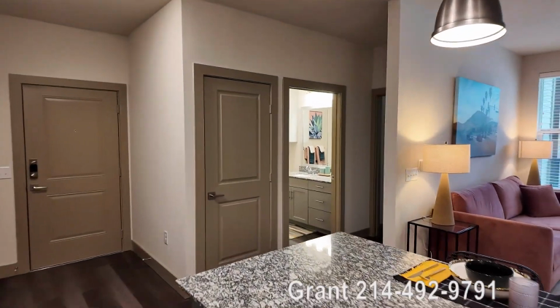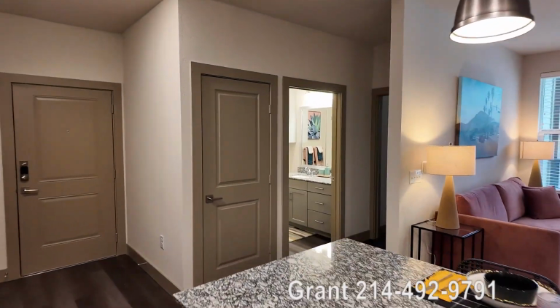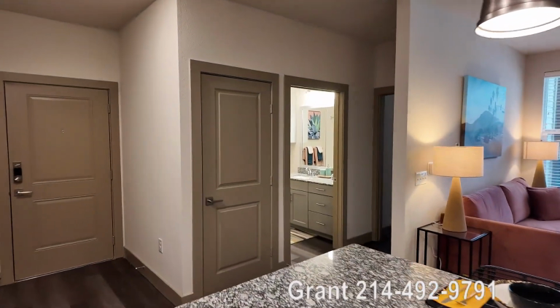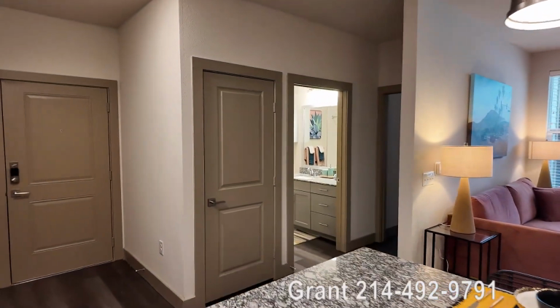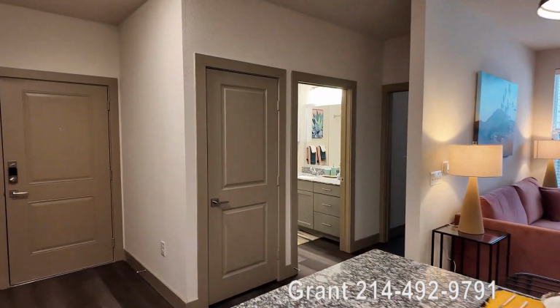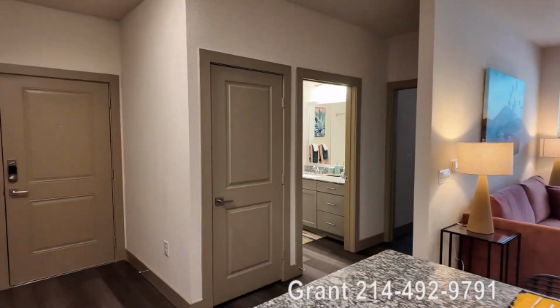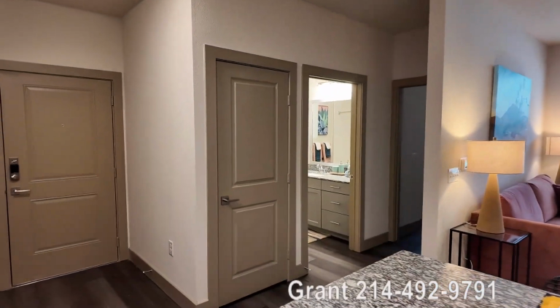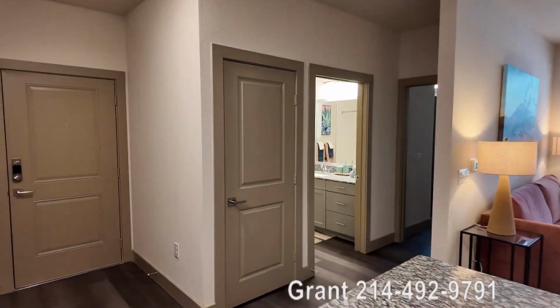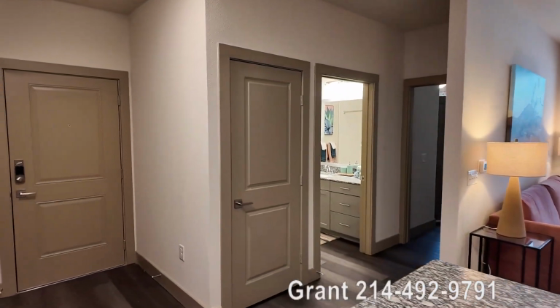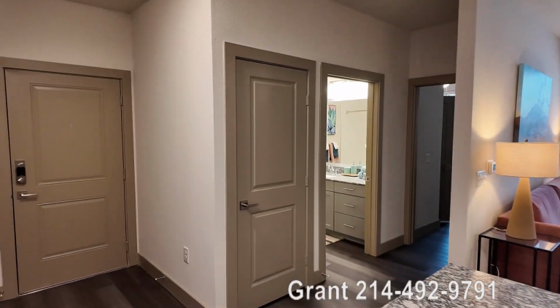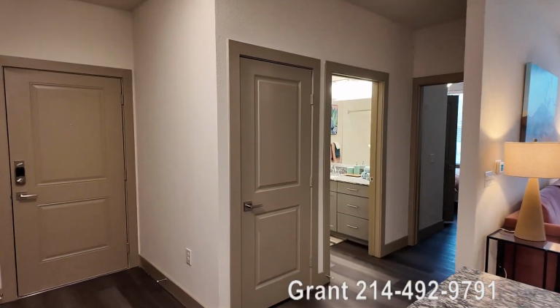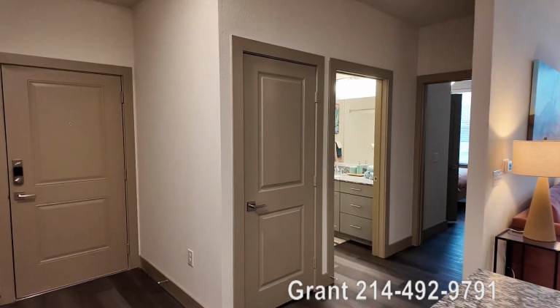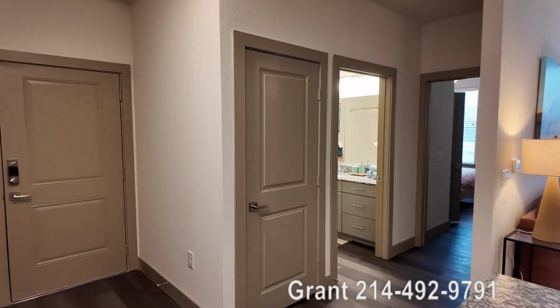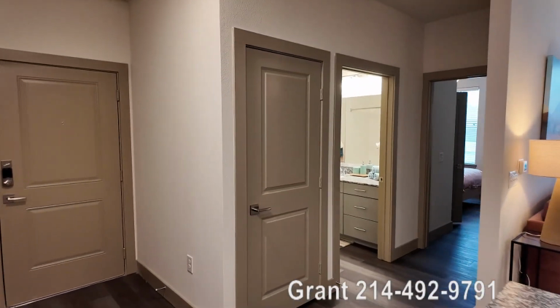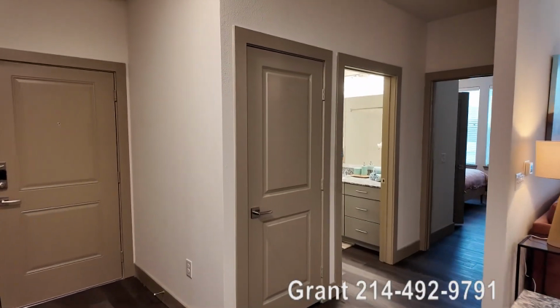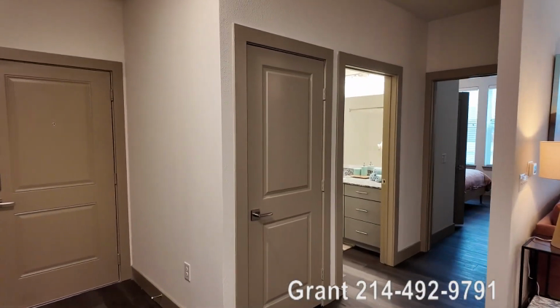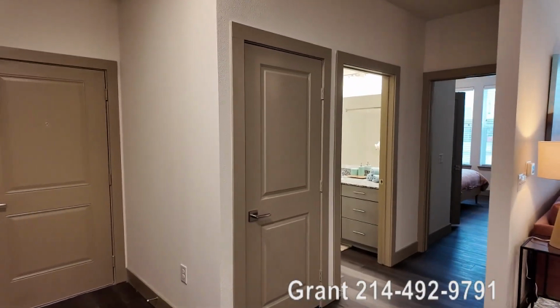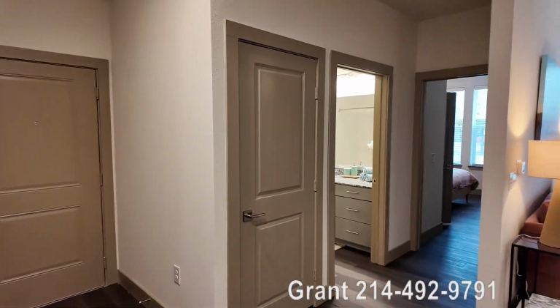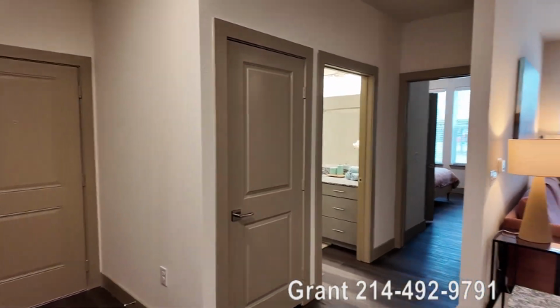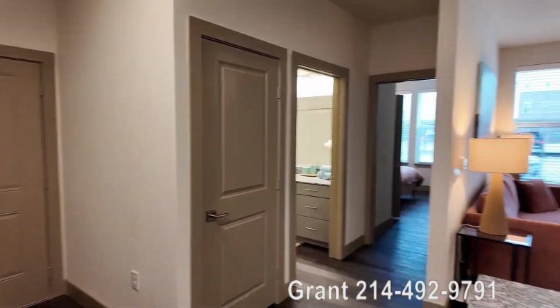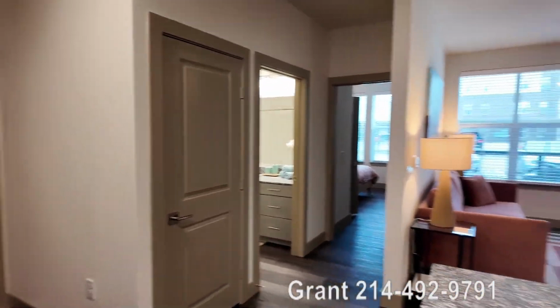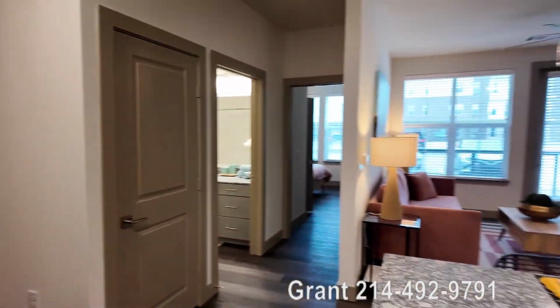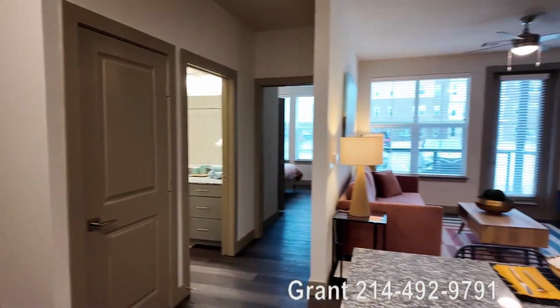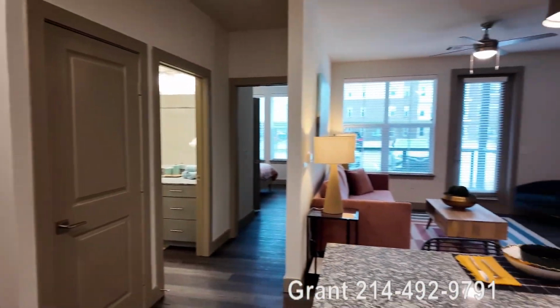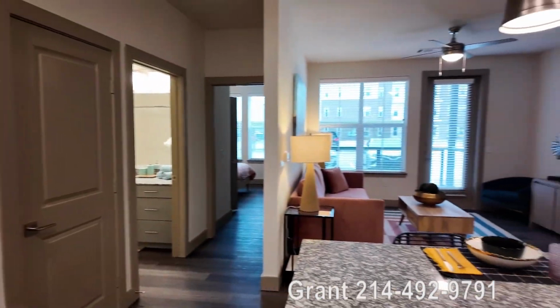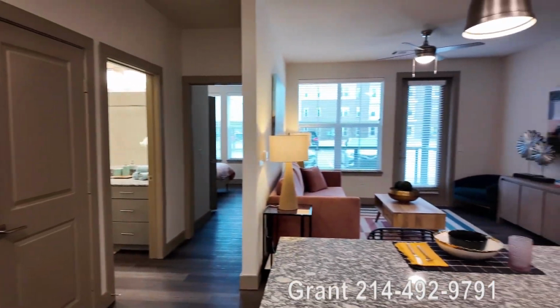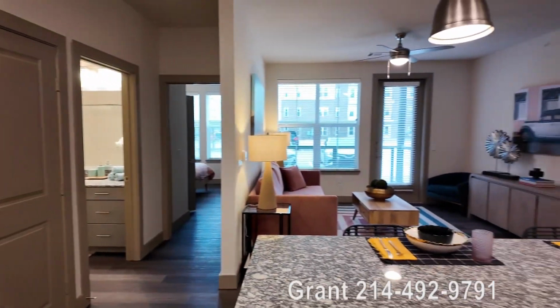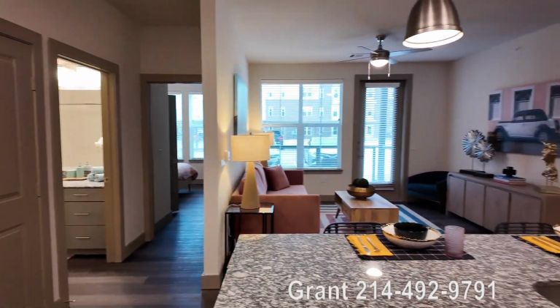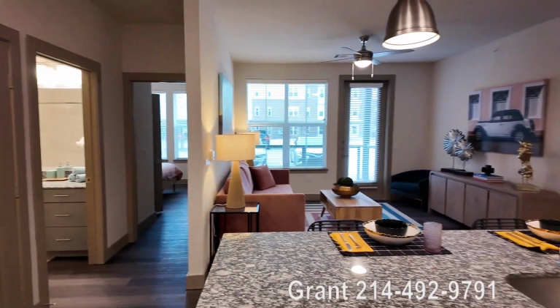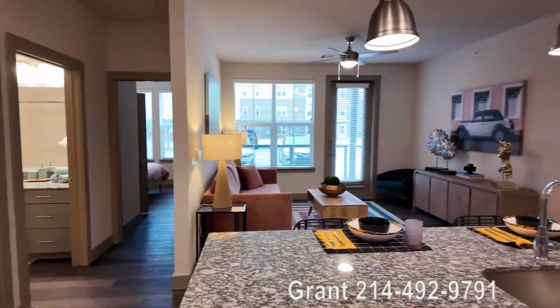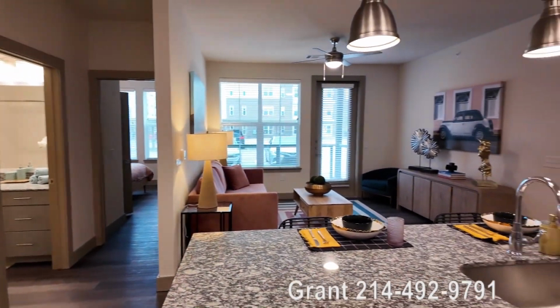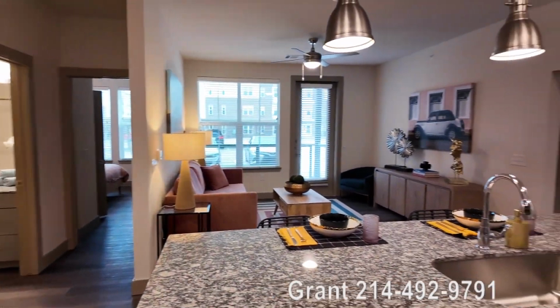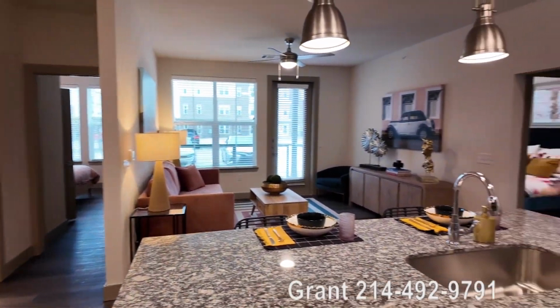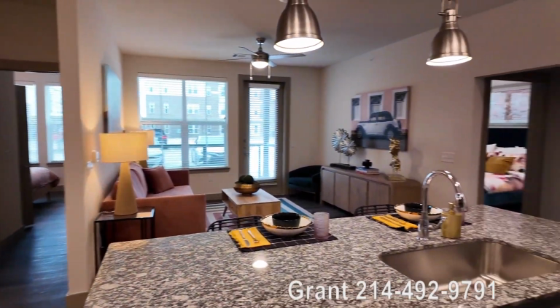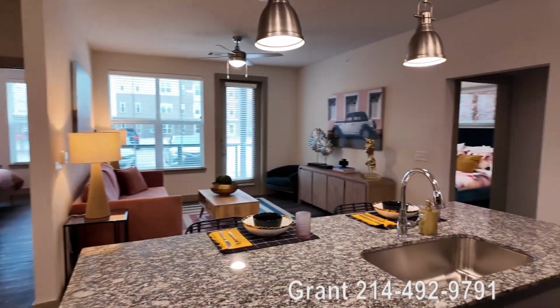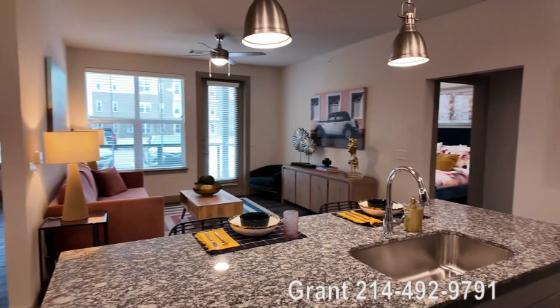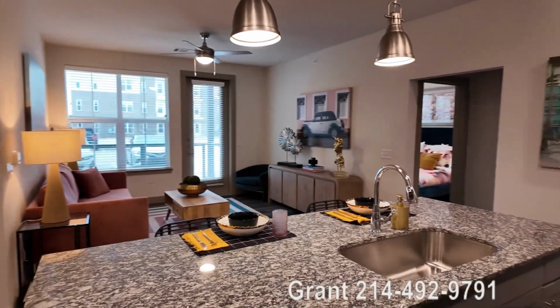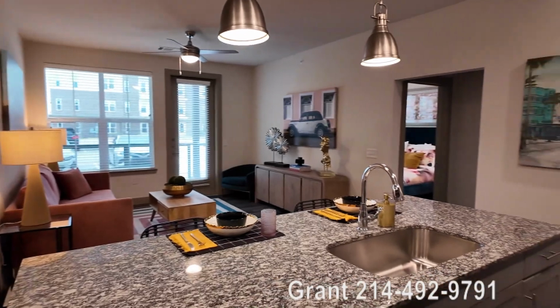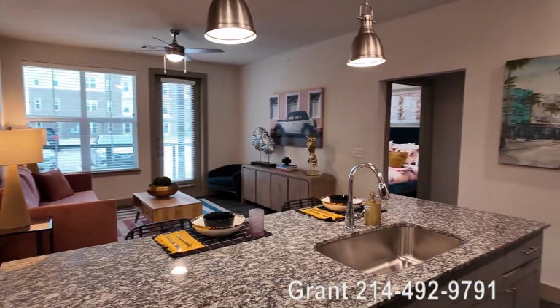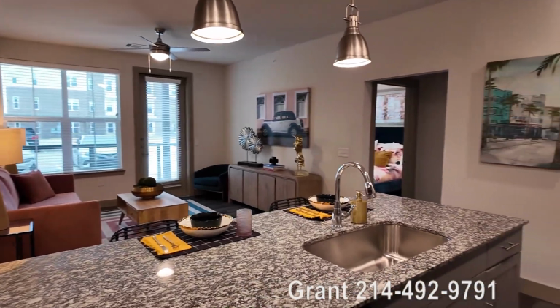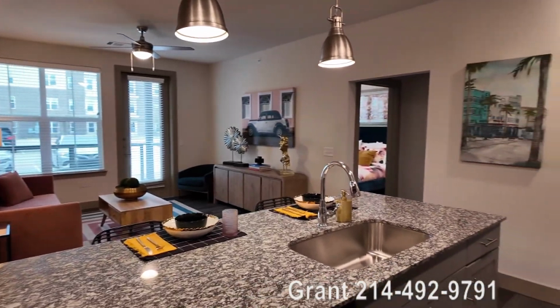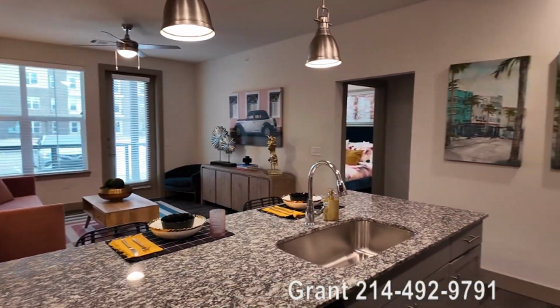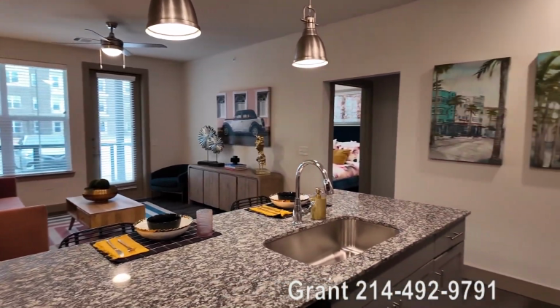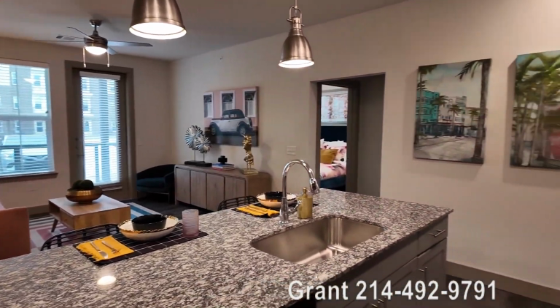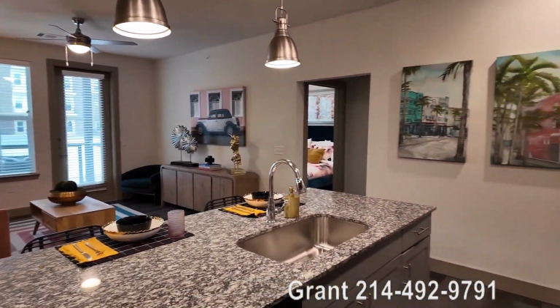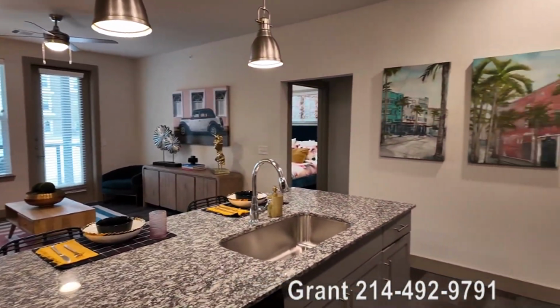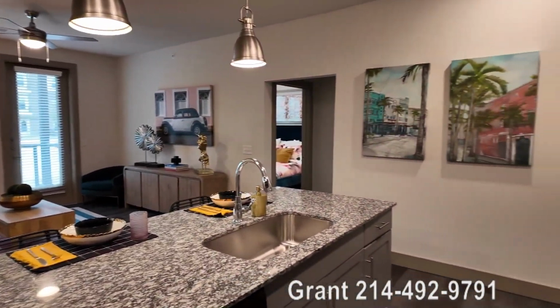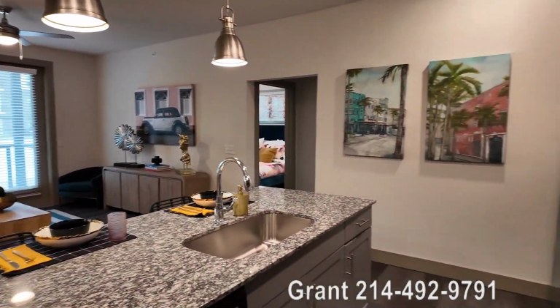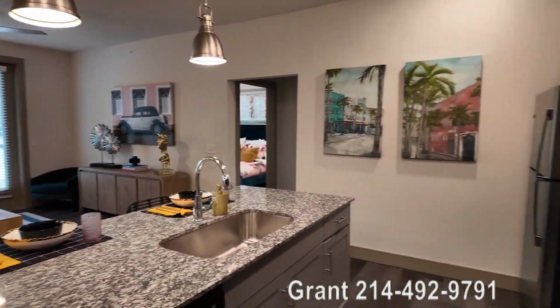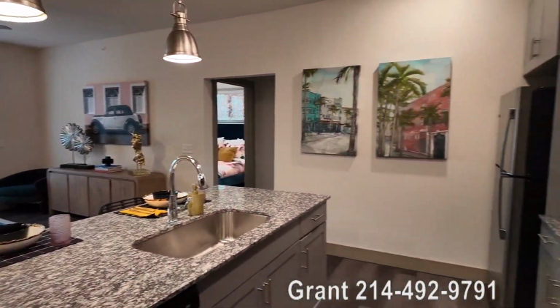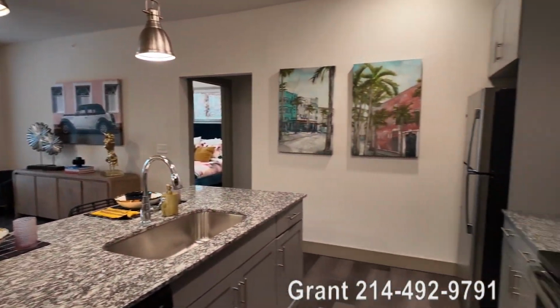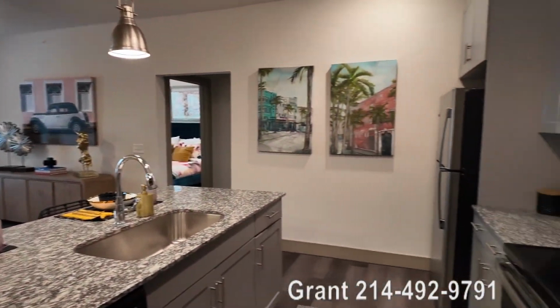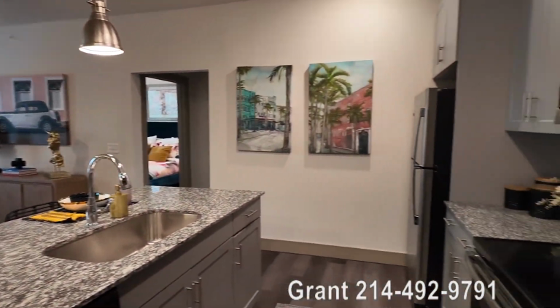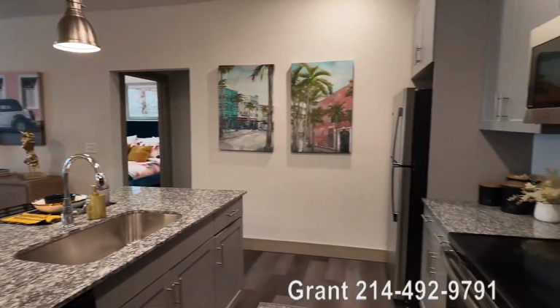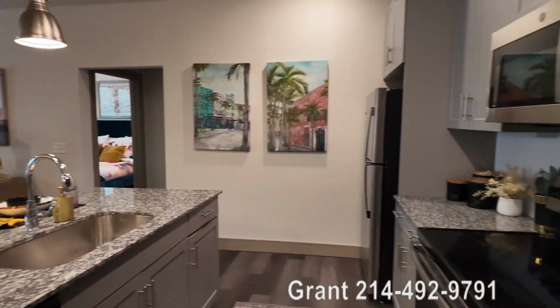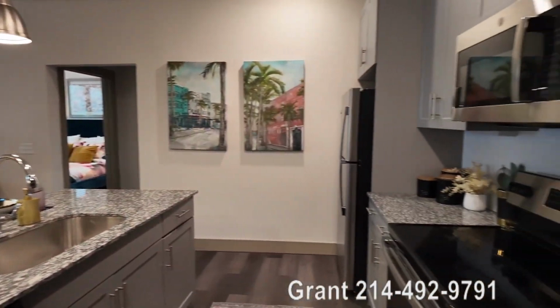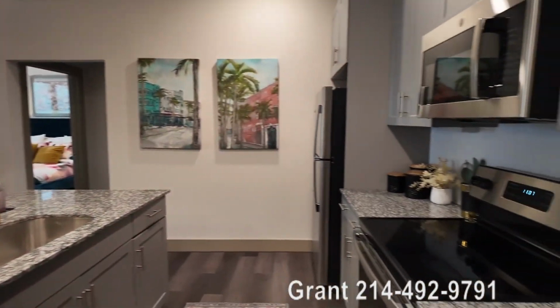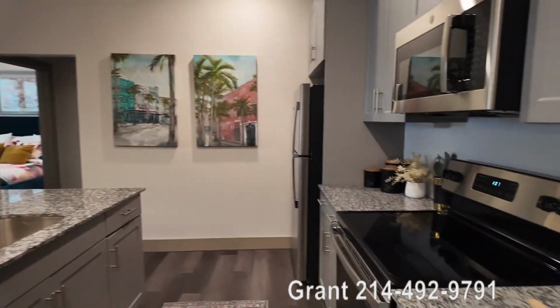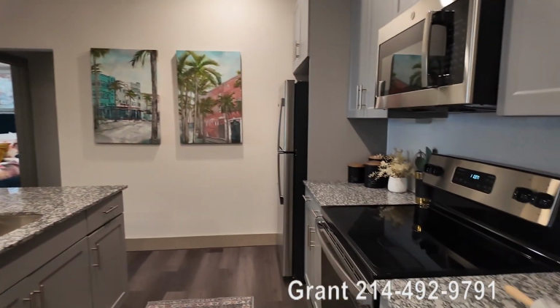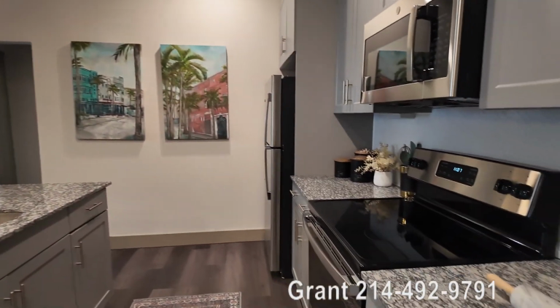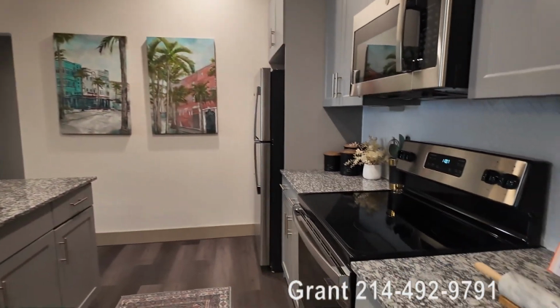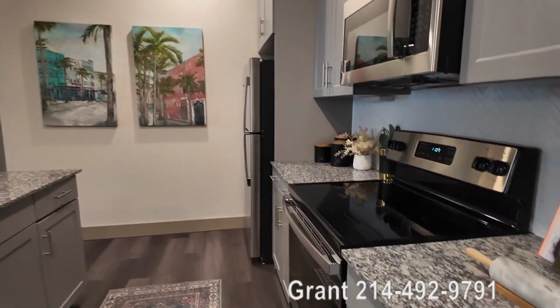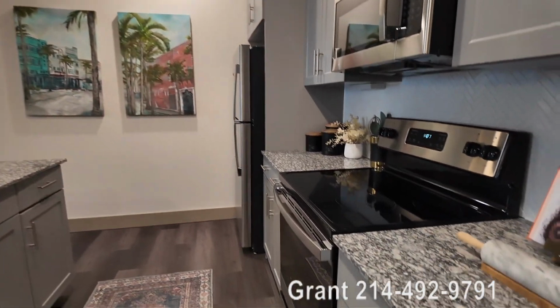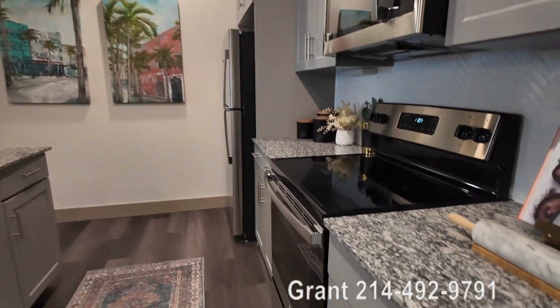We're still at the One Preston Station. This is their beautiful two-bedroom and I want to show it off. Isn't it just gorgeous? This is the kitchen. It feels so open here.